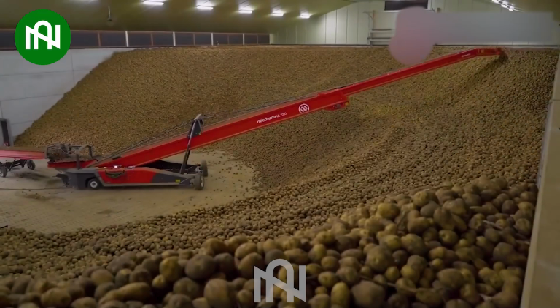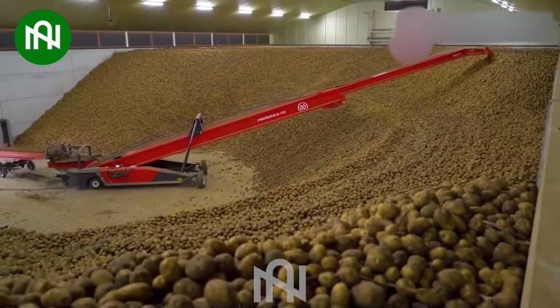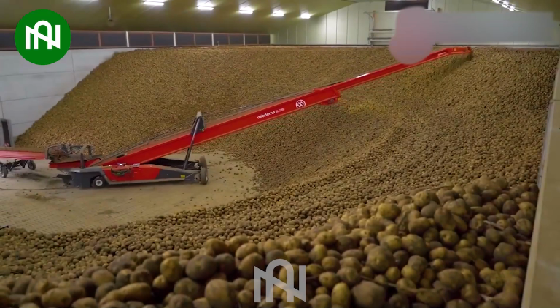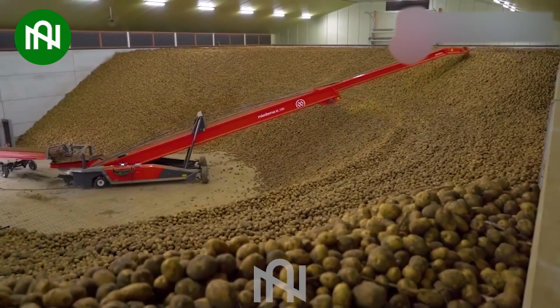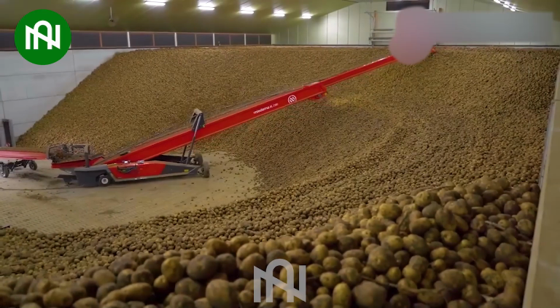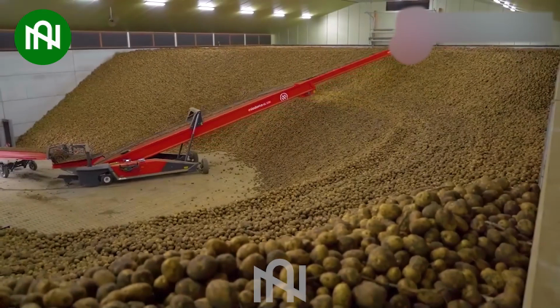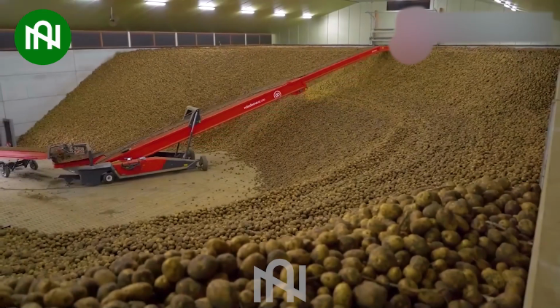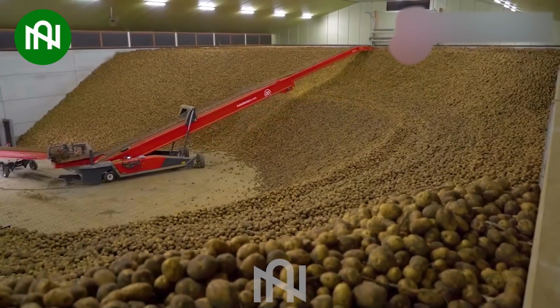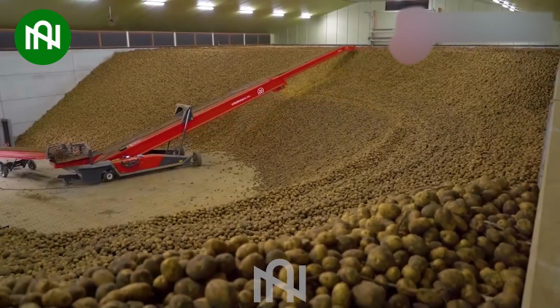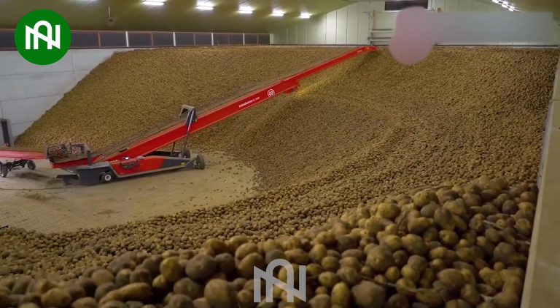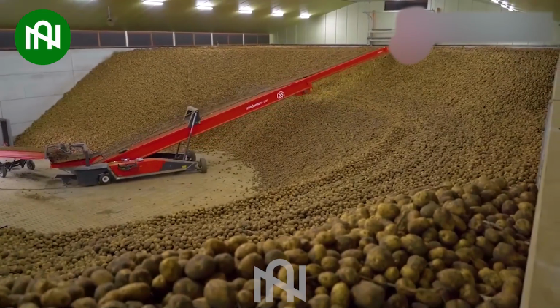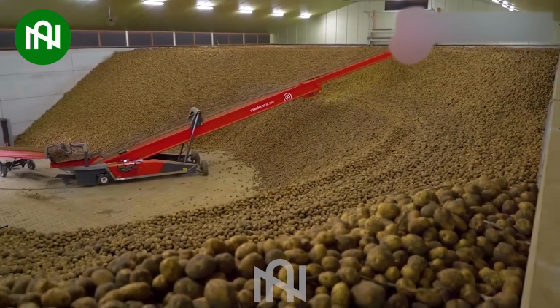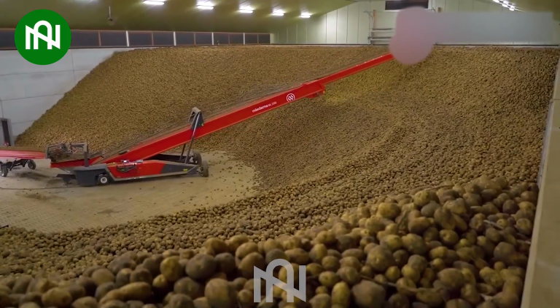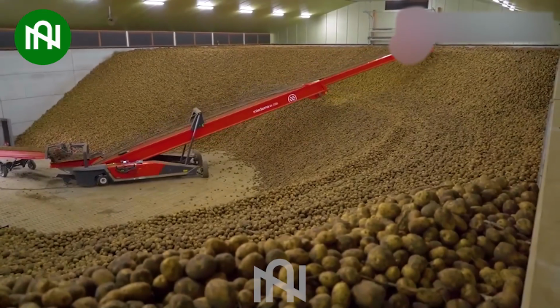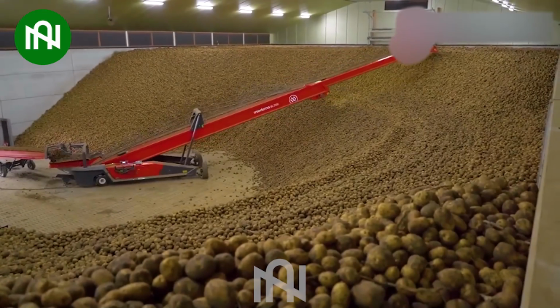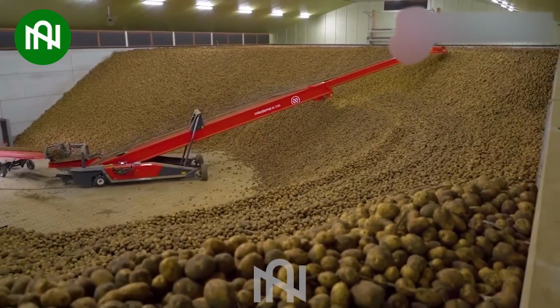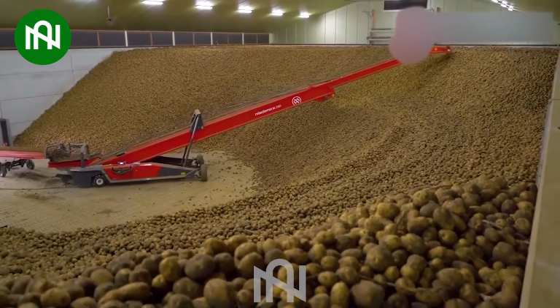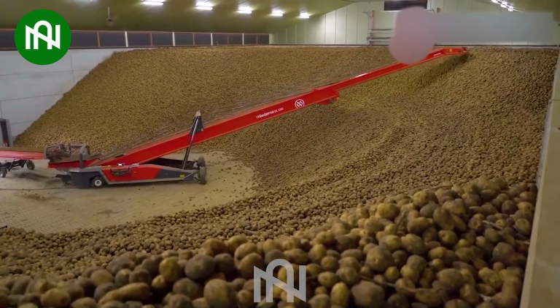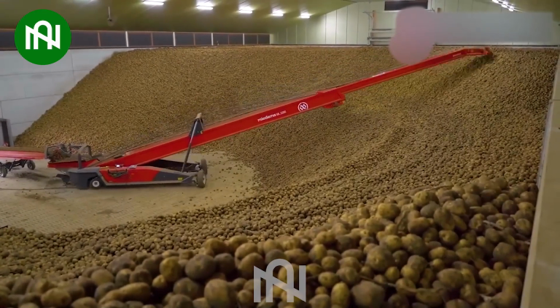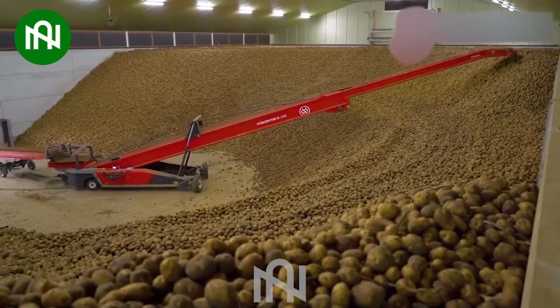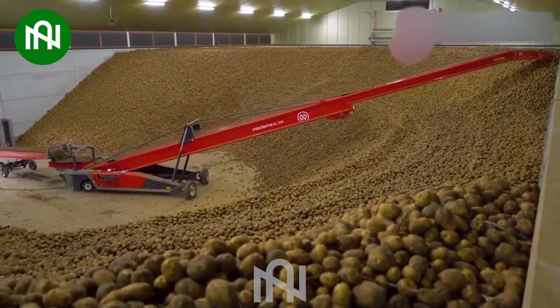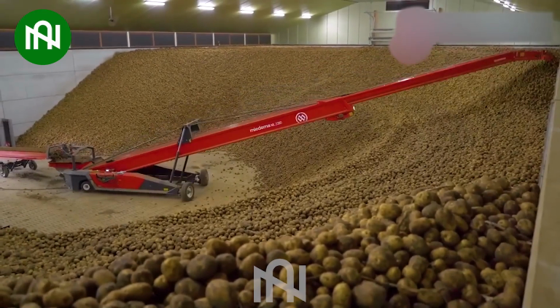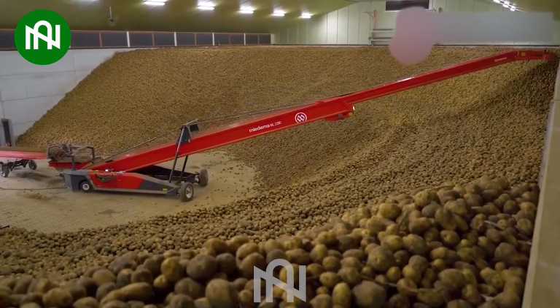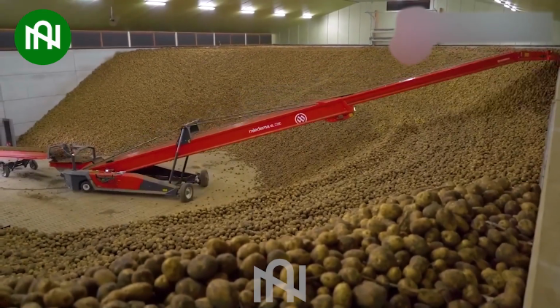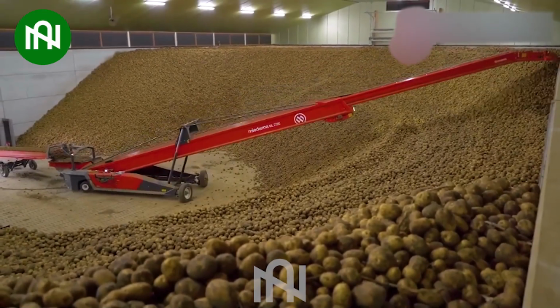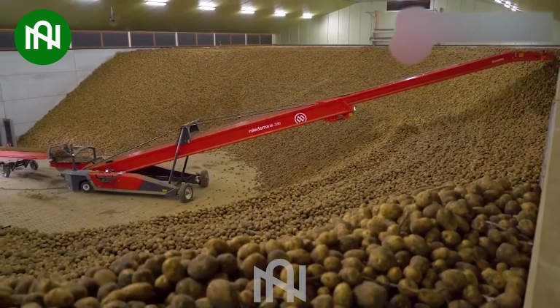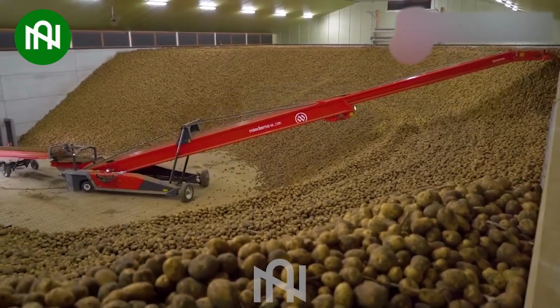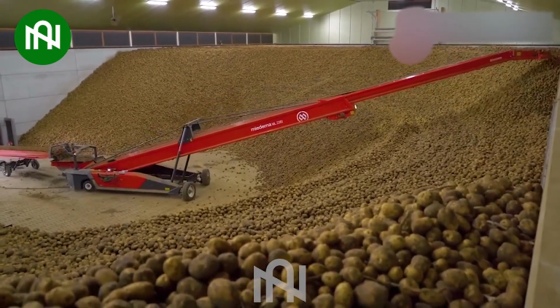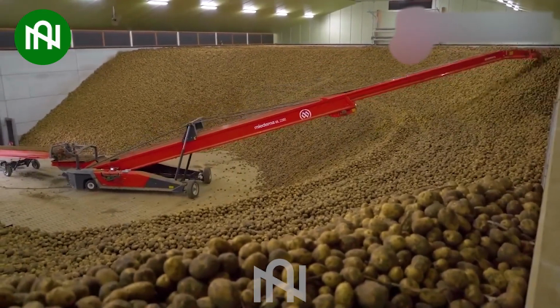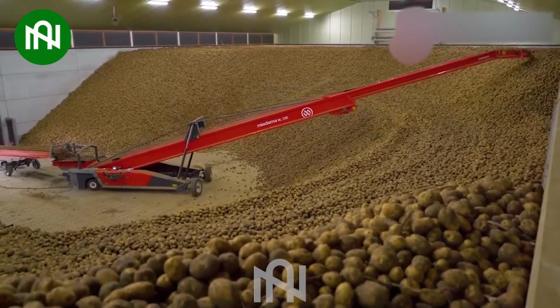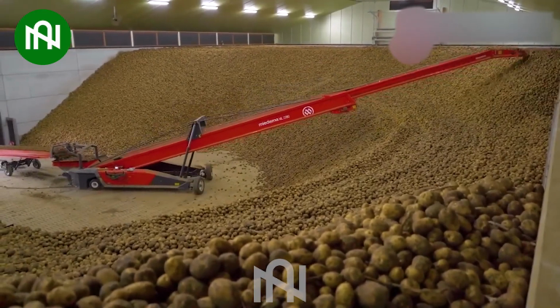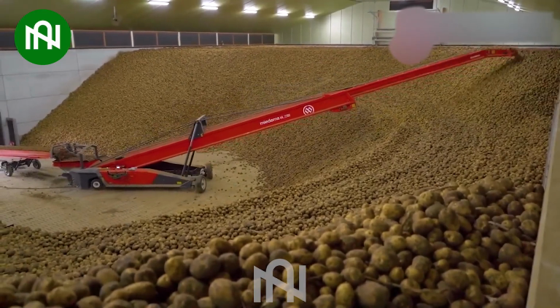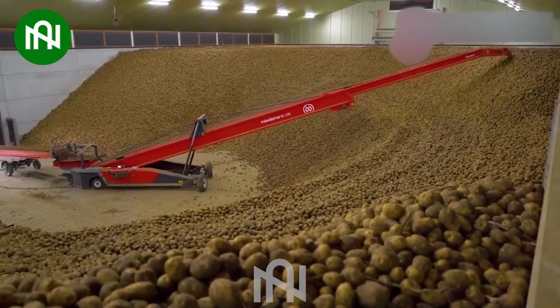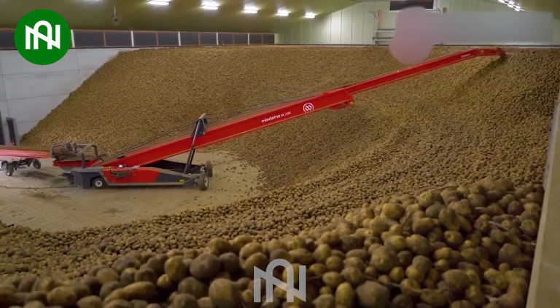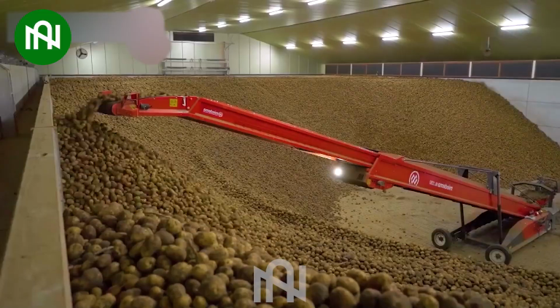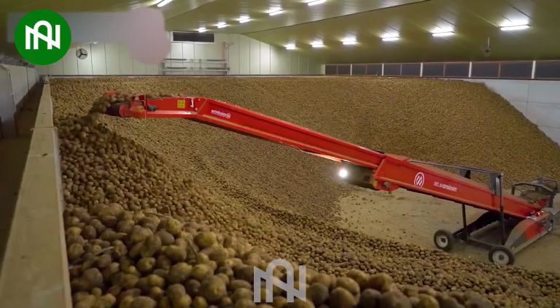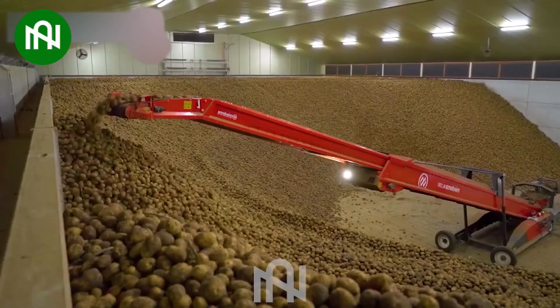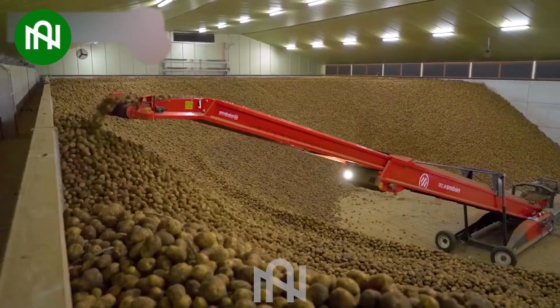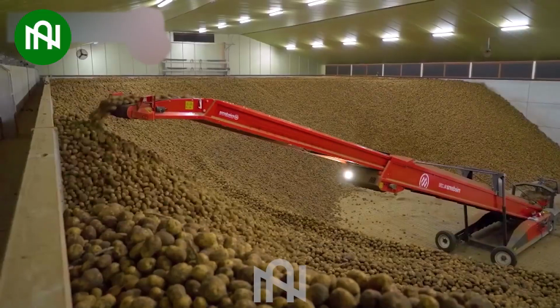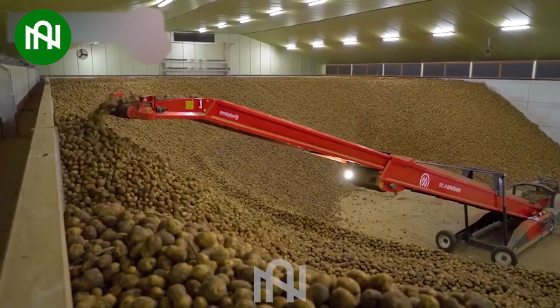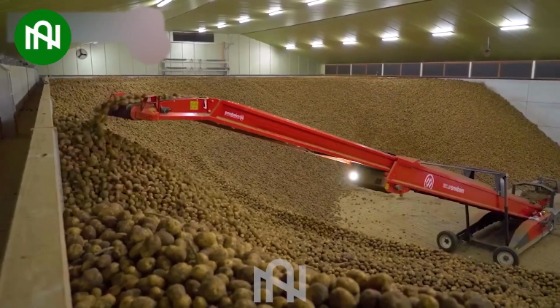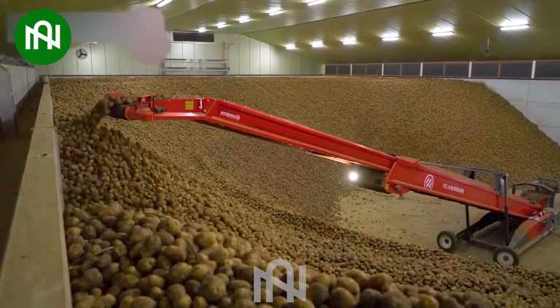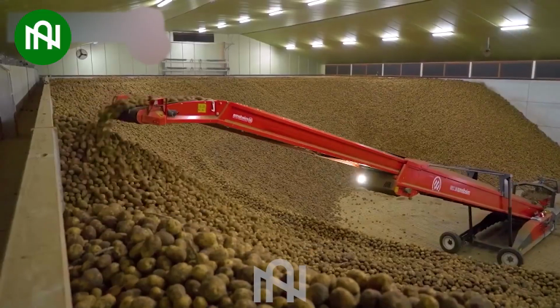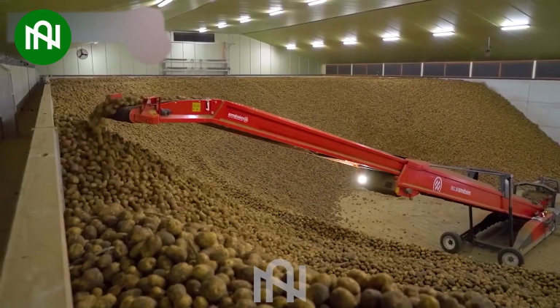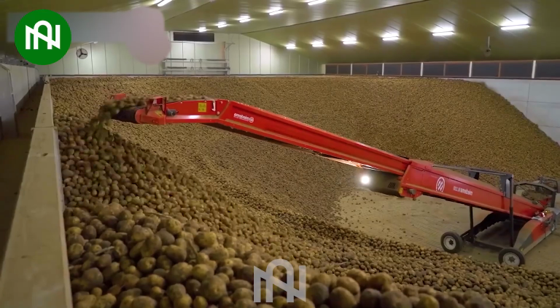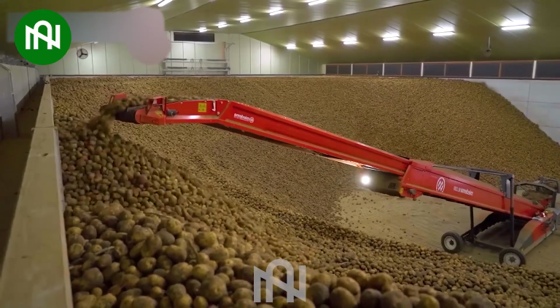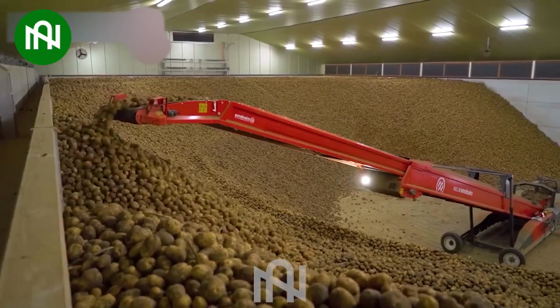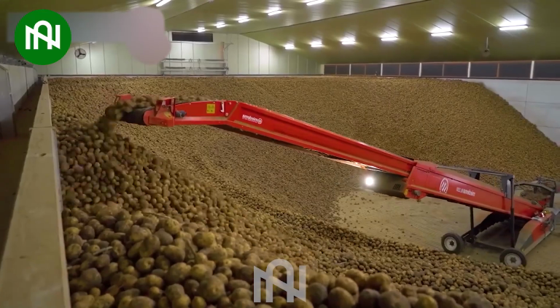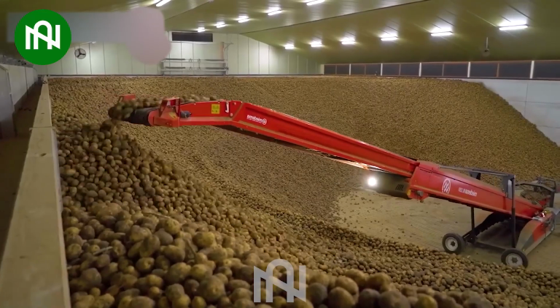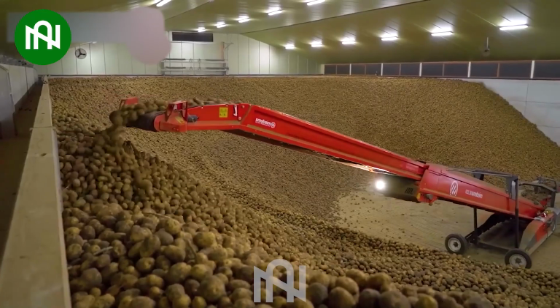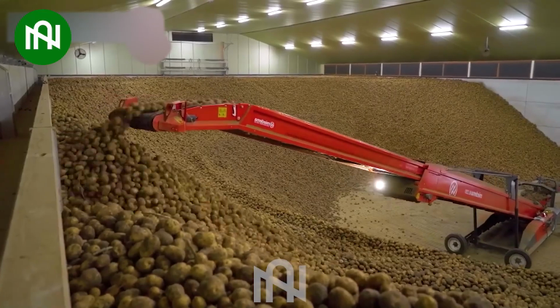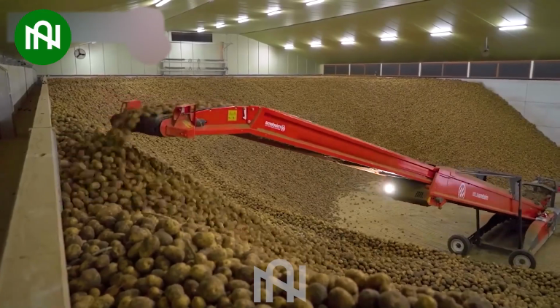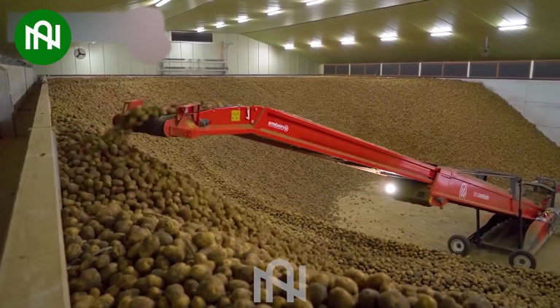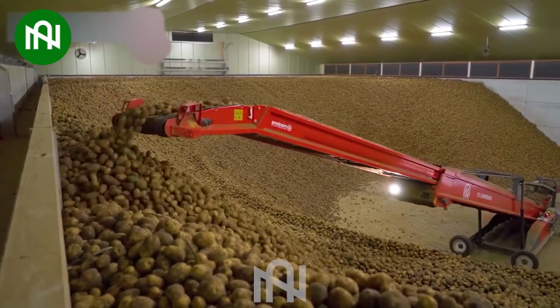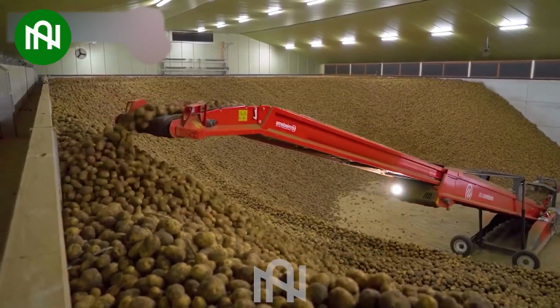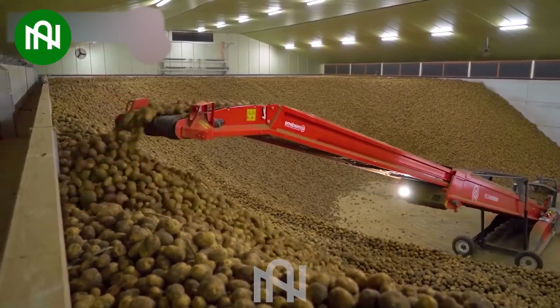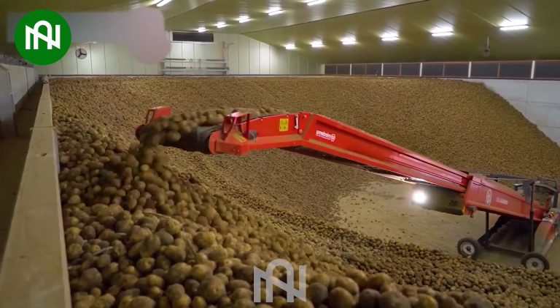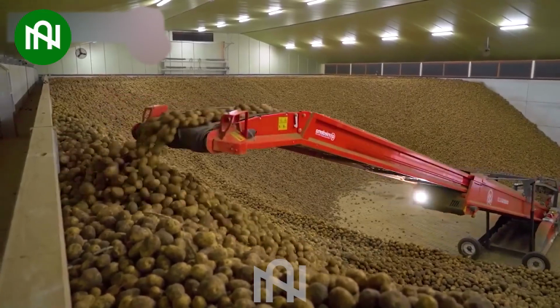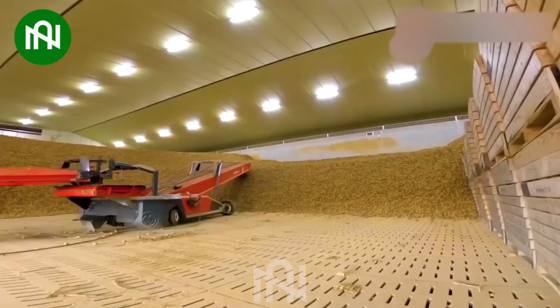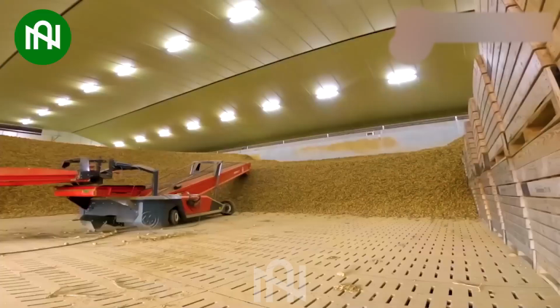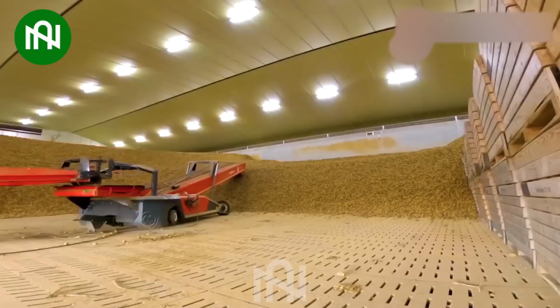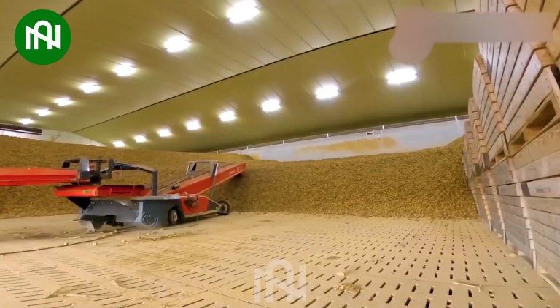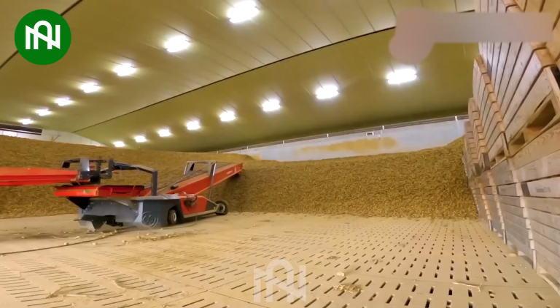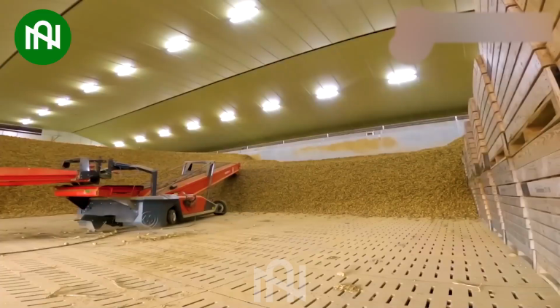The efficiency of the potato conveyor into the warehouse is notably superior, ensuring a swift and seamless workflow.